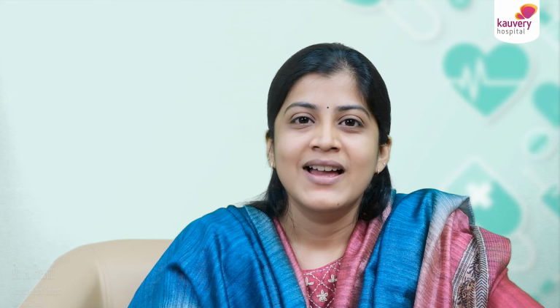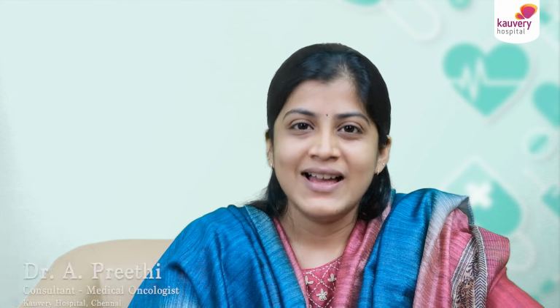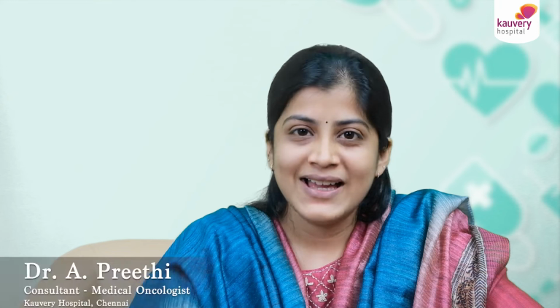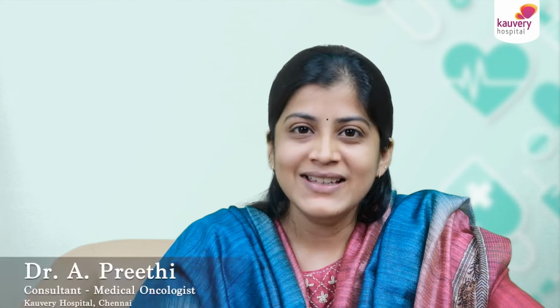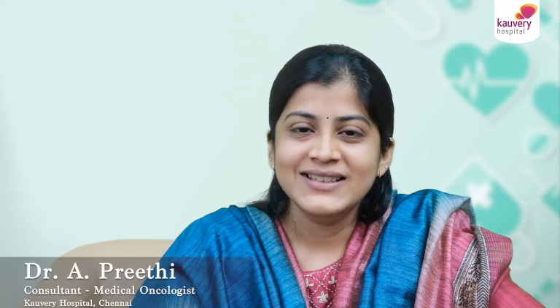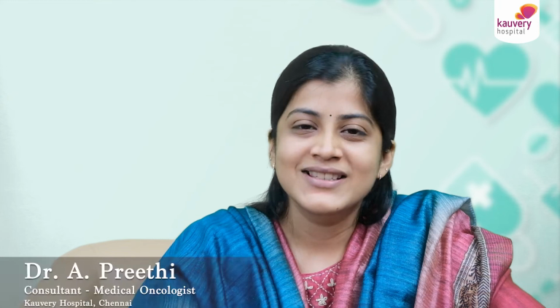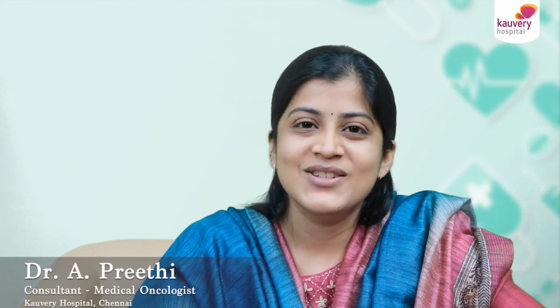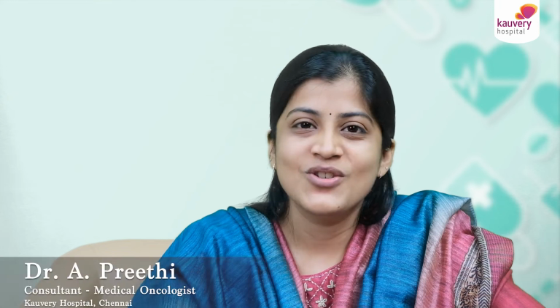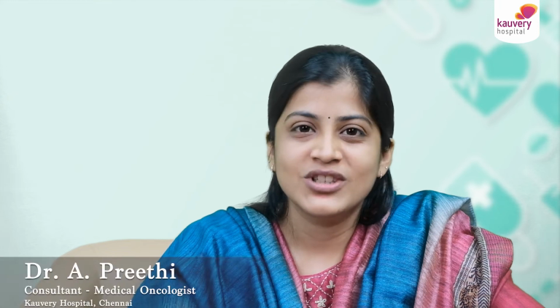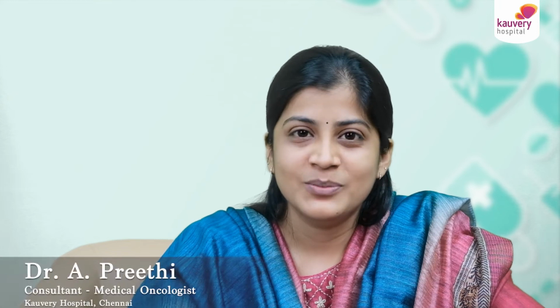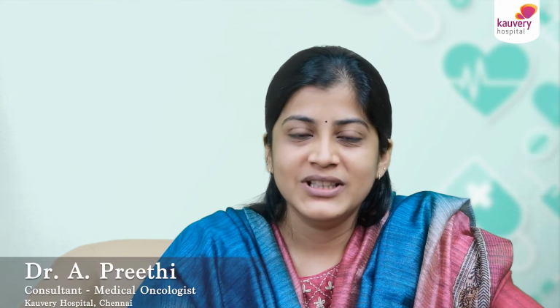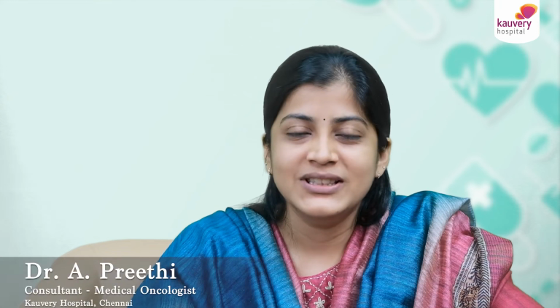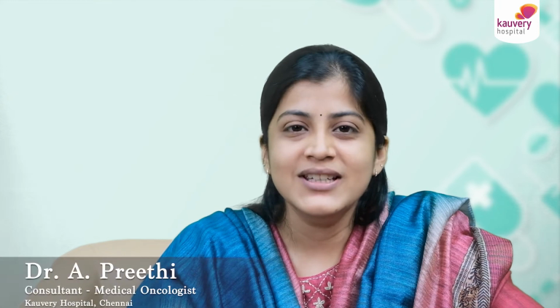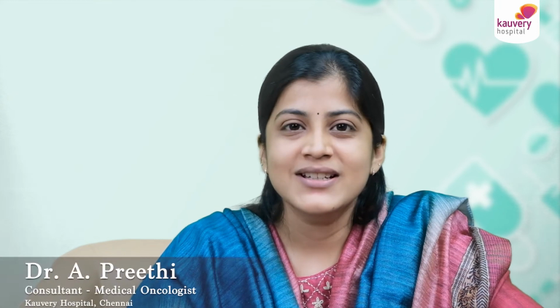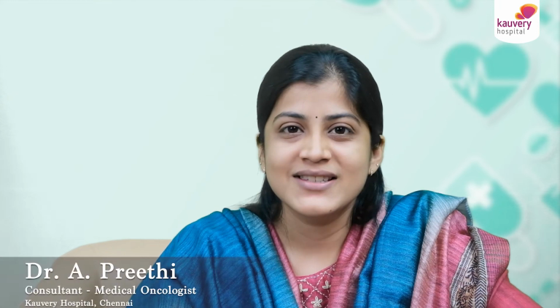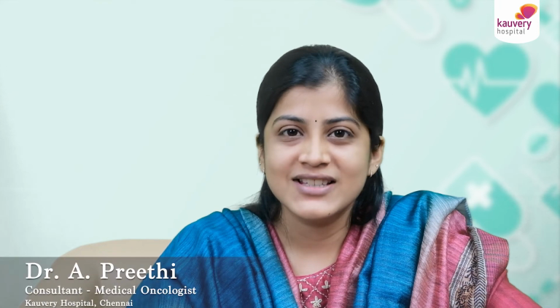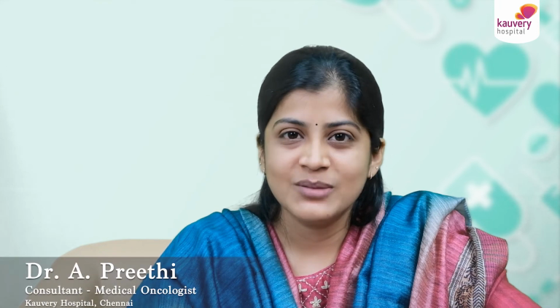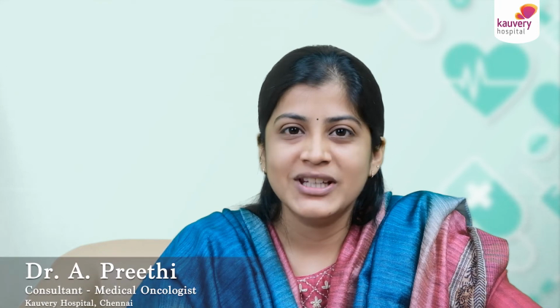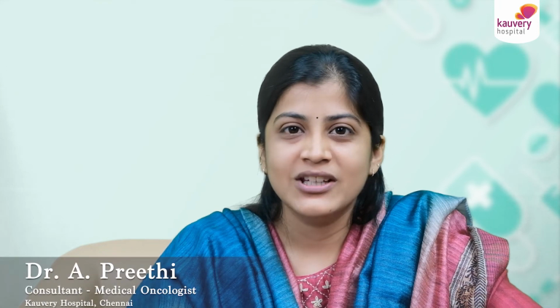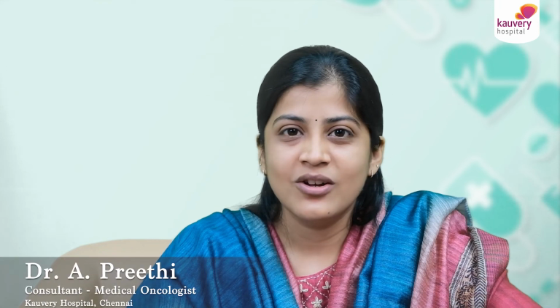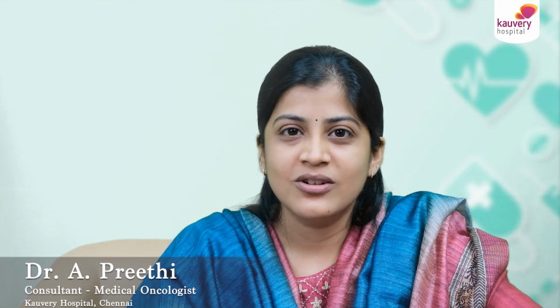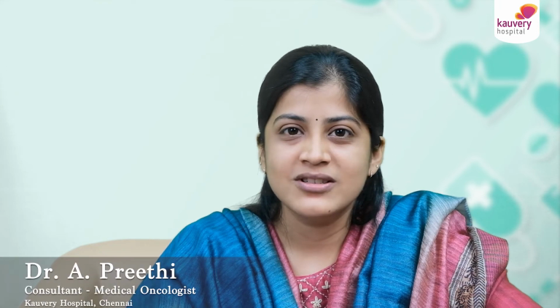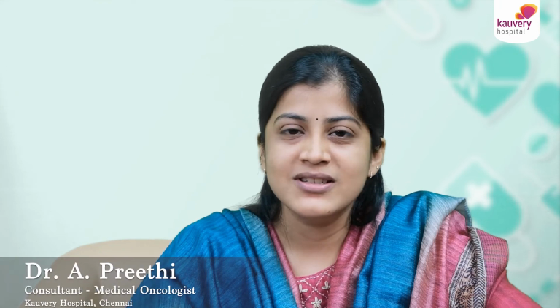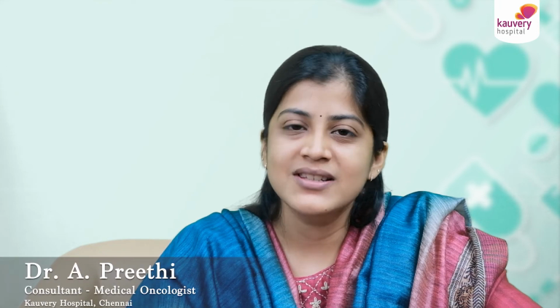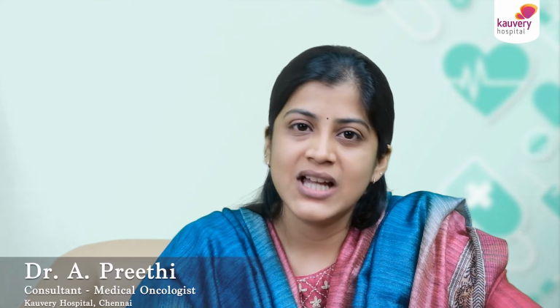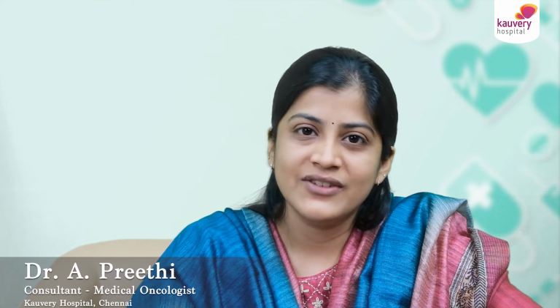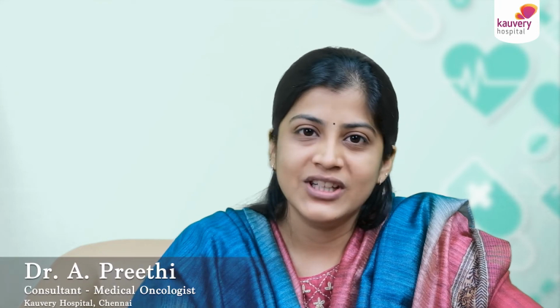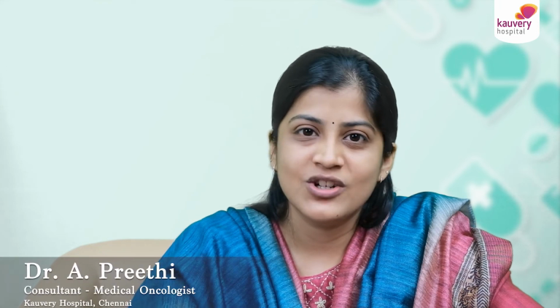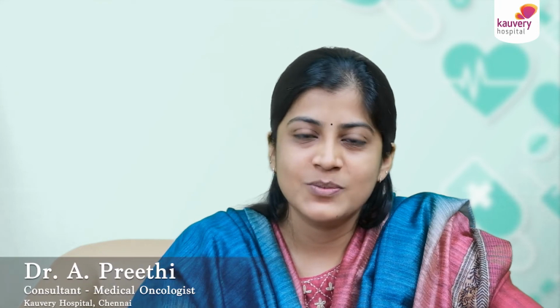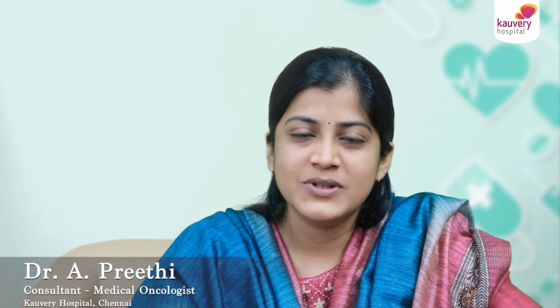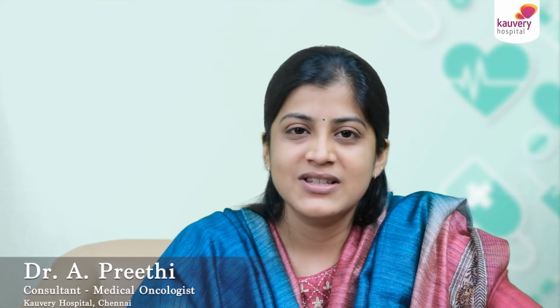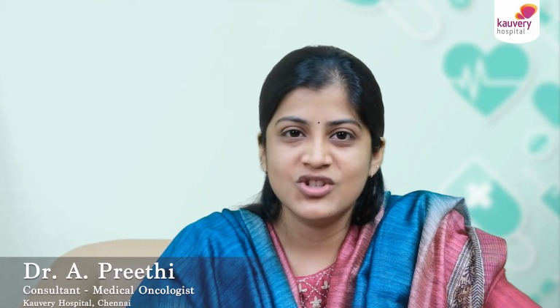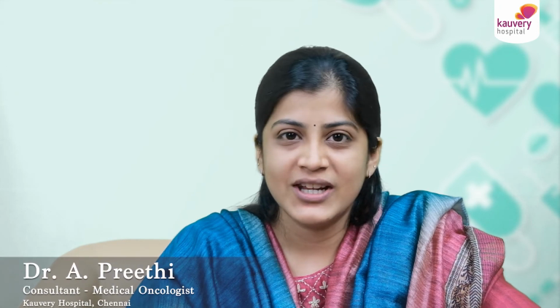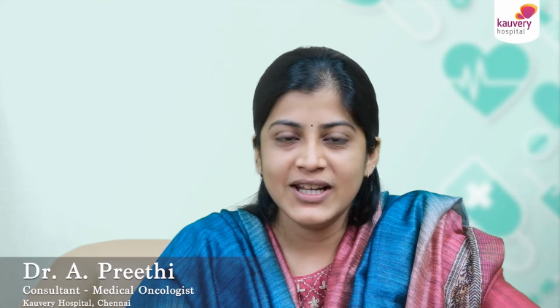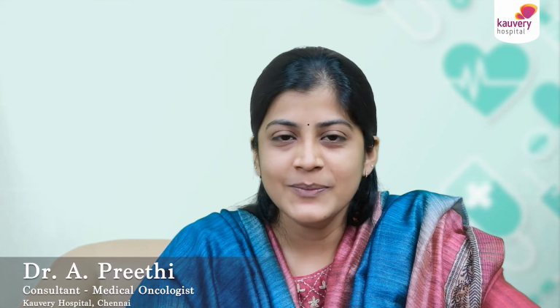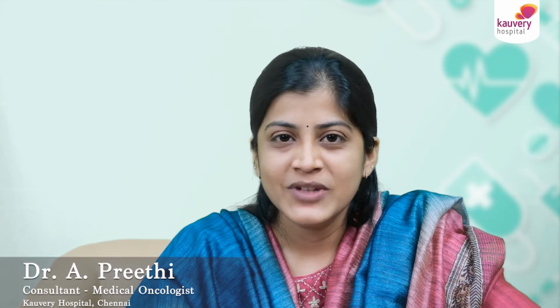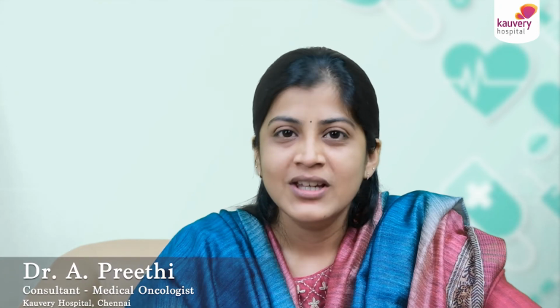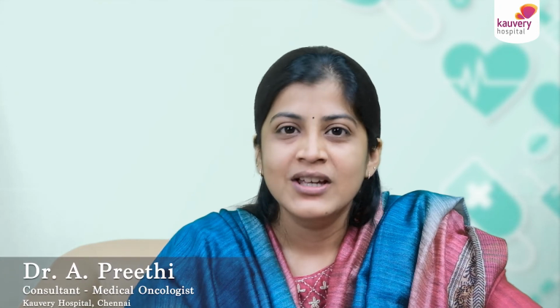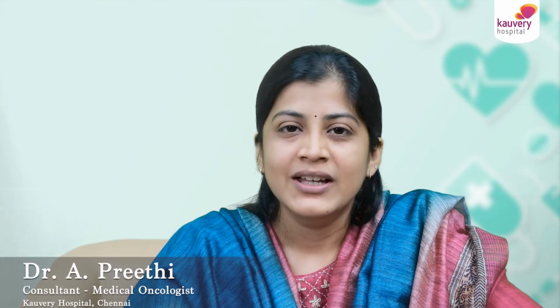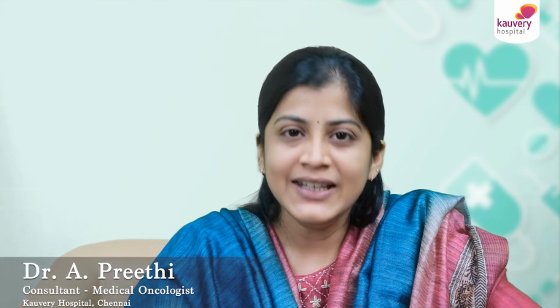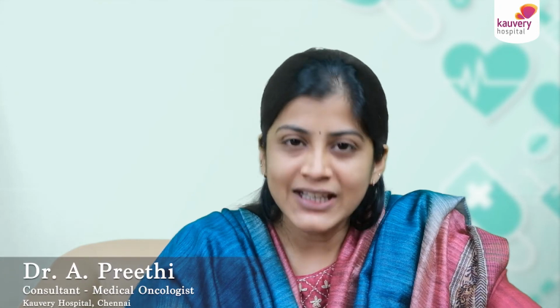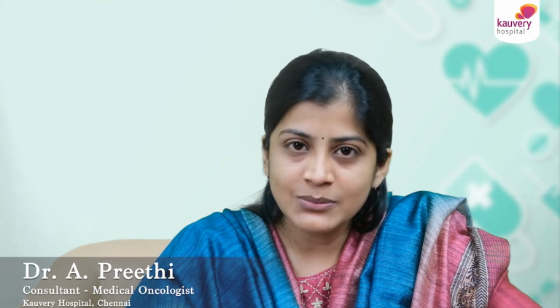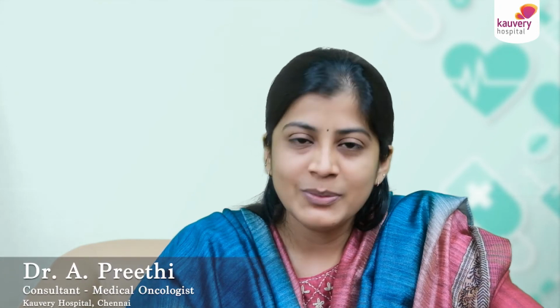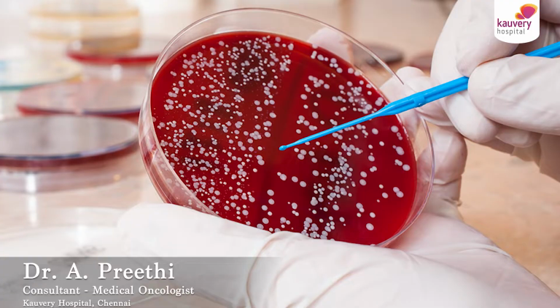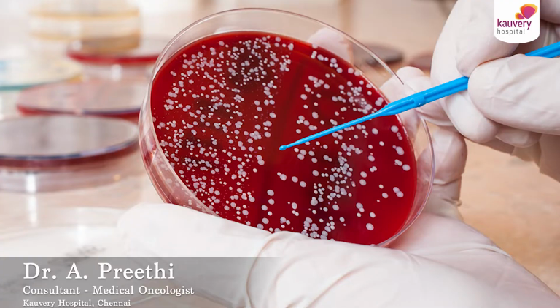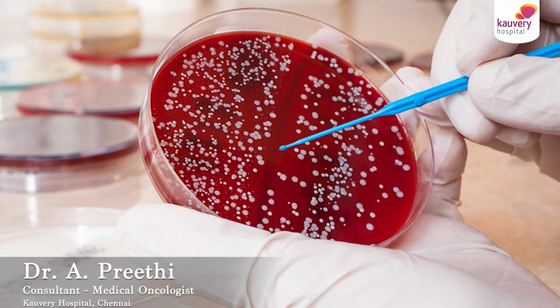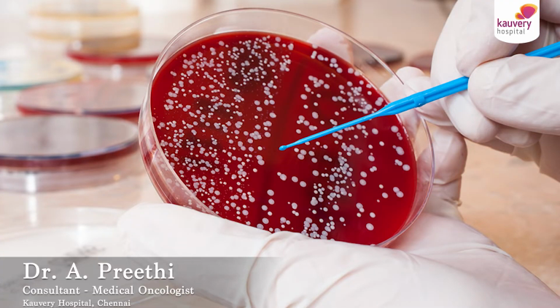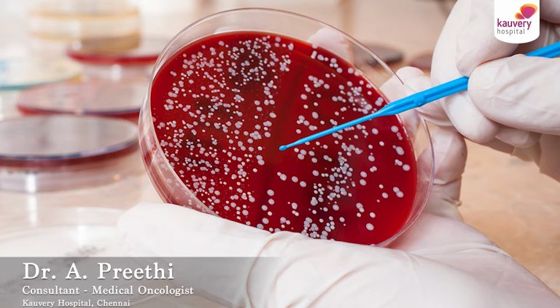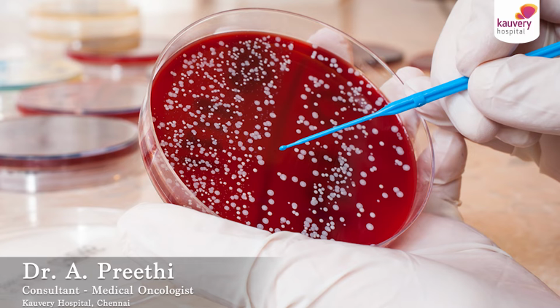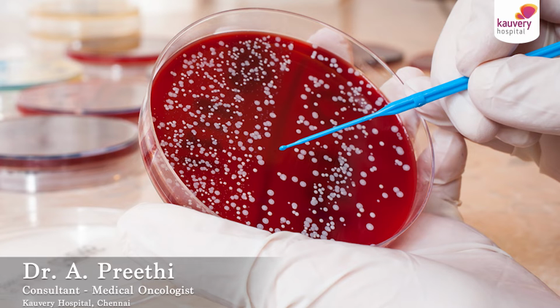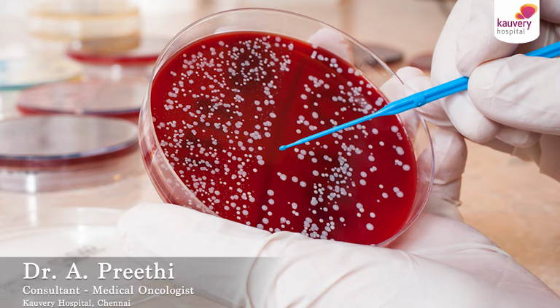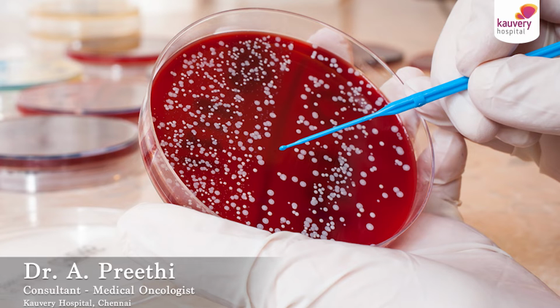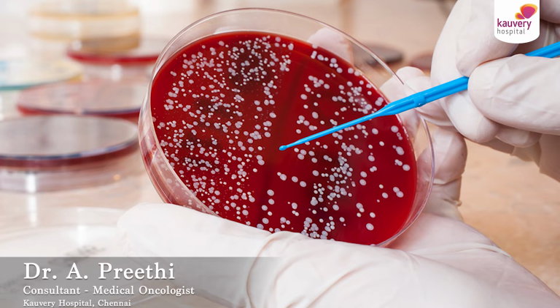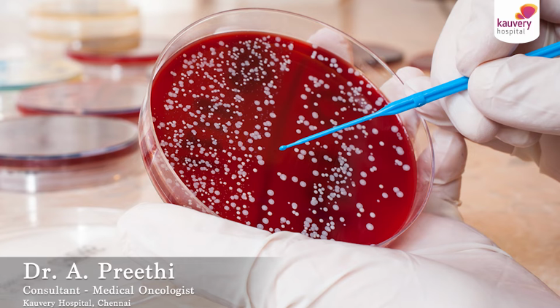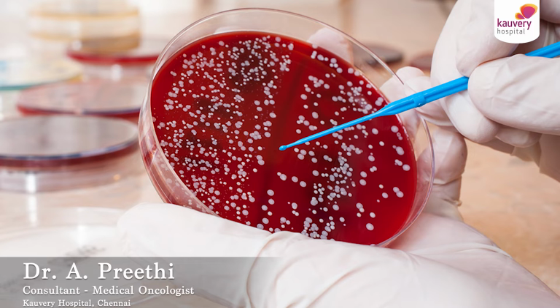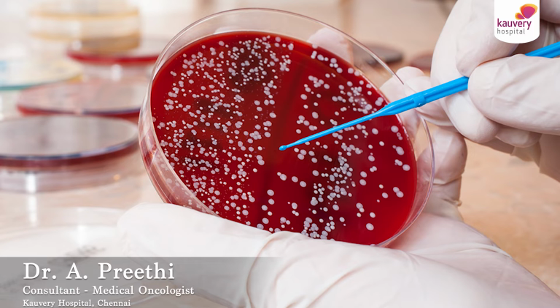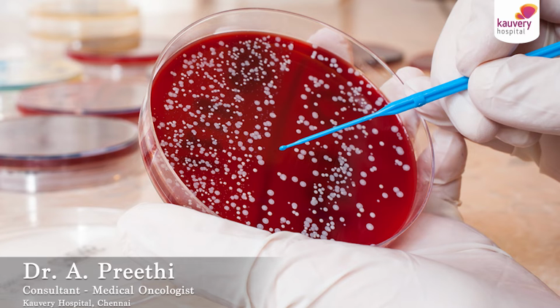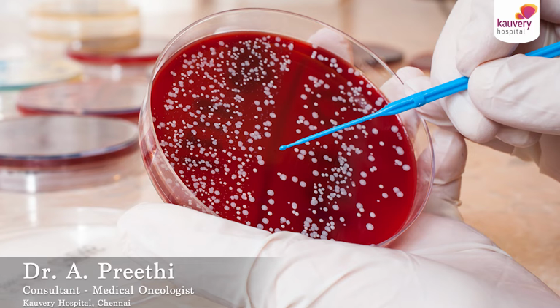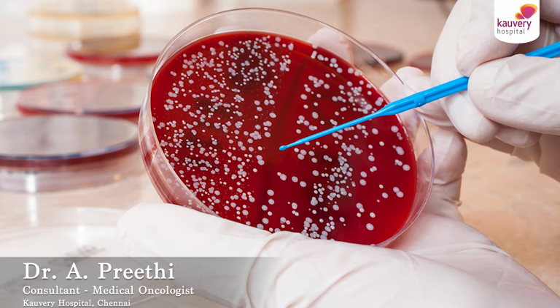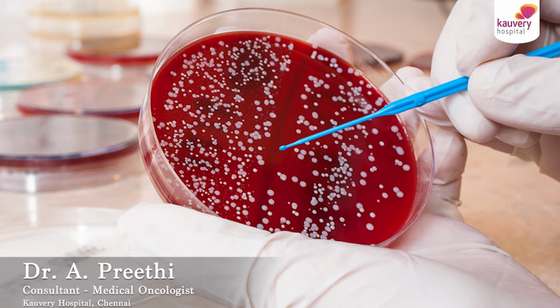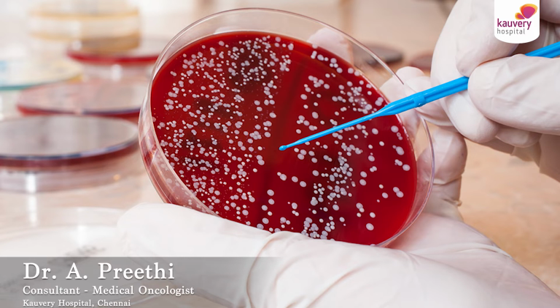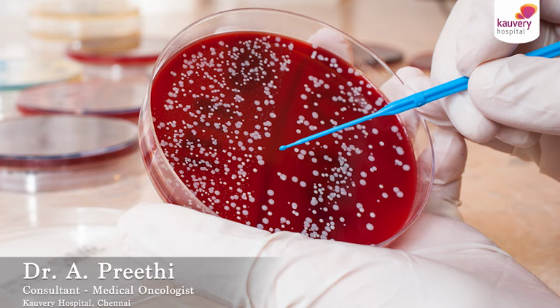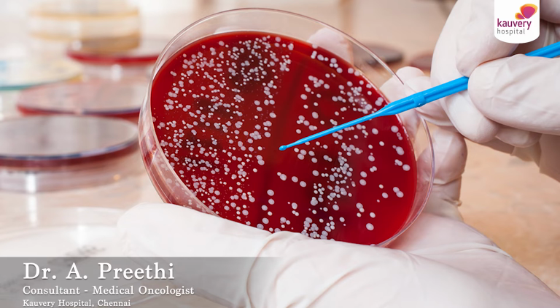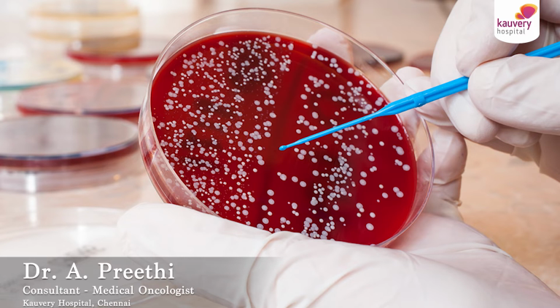Hi, this is Dr. Preeti, Consultant Medical Oncologist in Kaveri Hospitals, Chennai. Today's topic is immunotherapy in blood cancer.